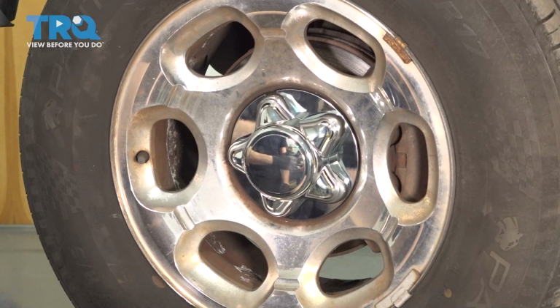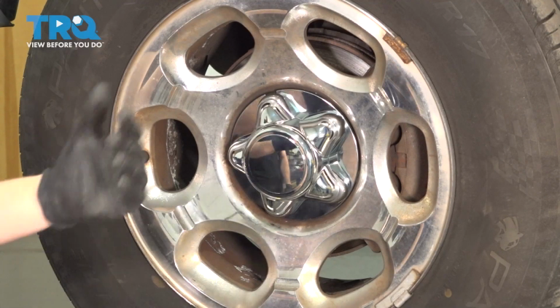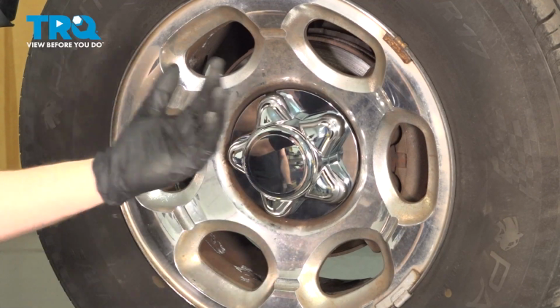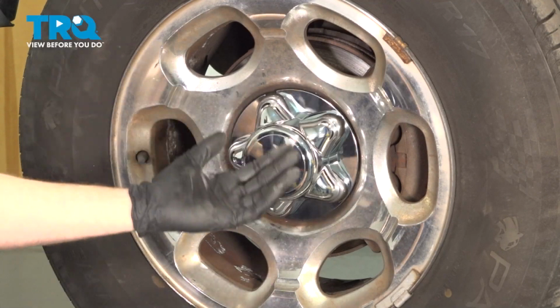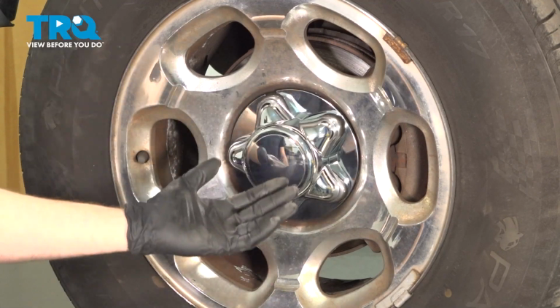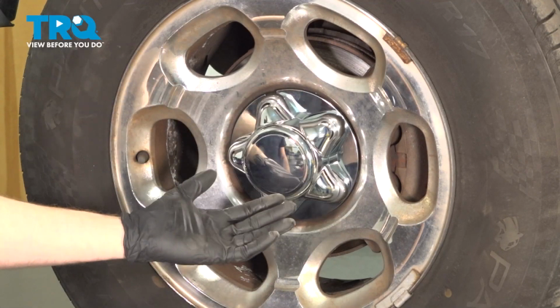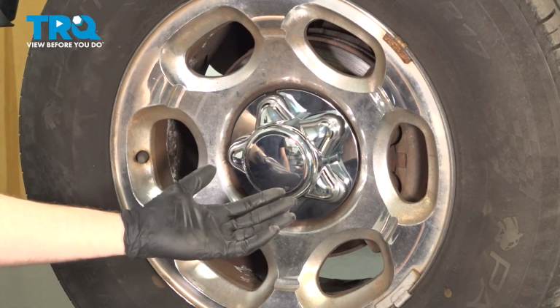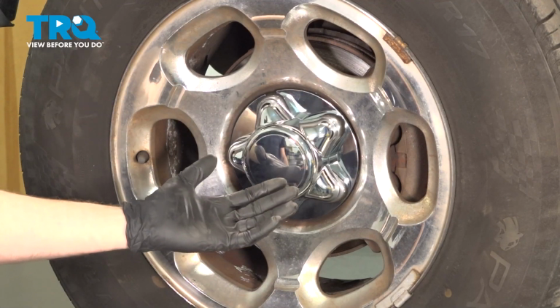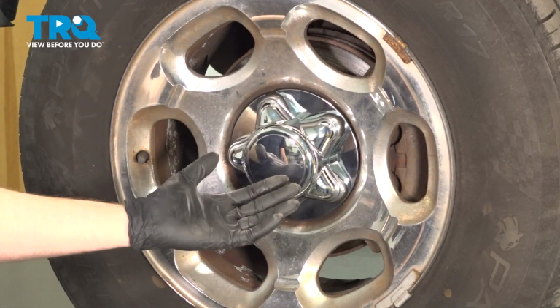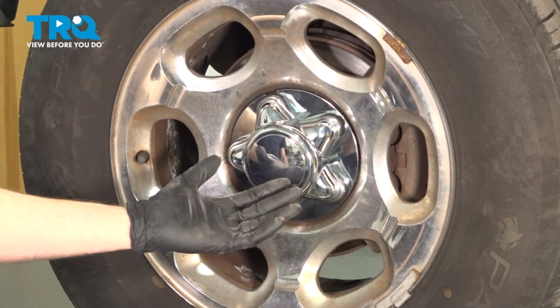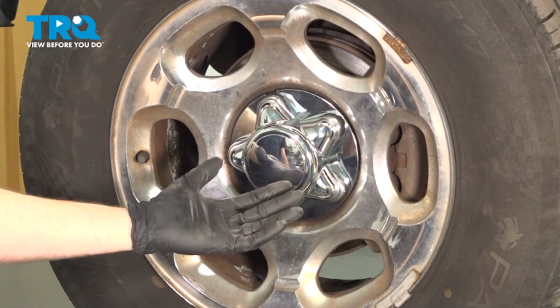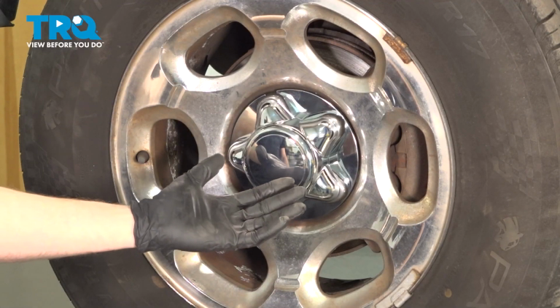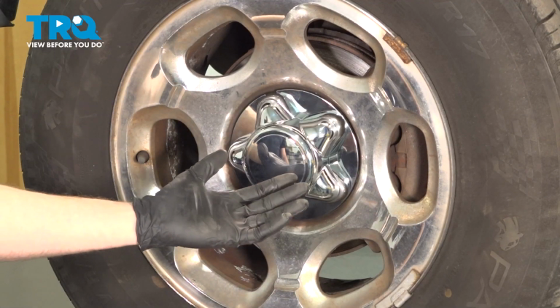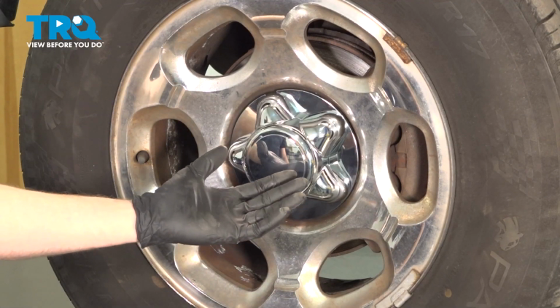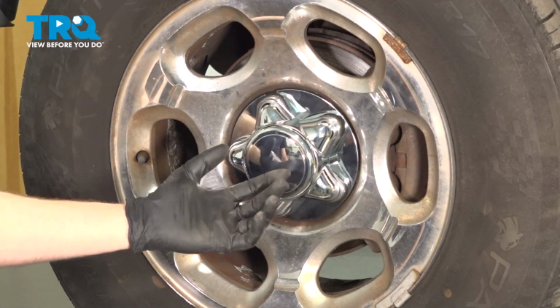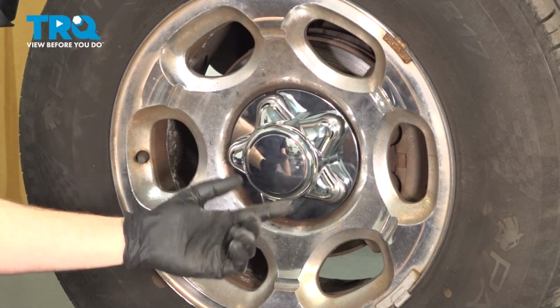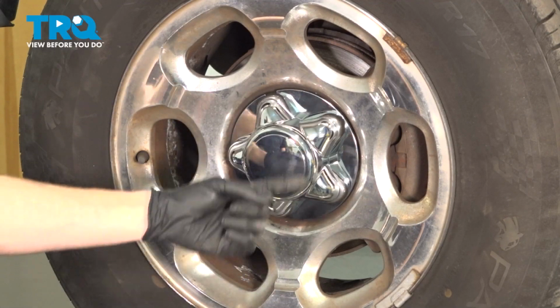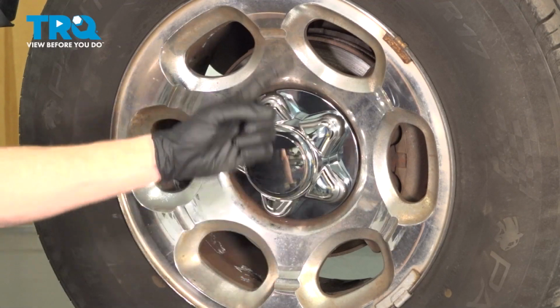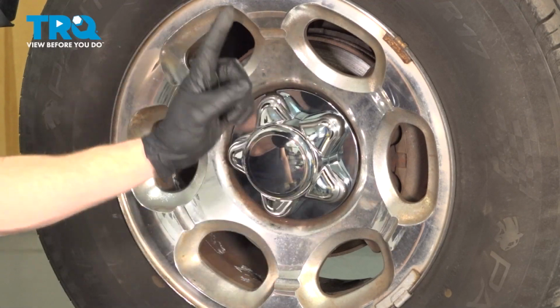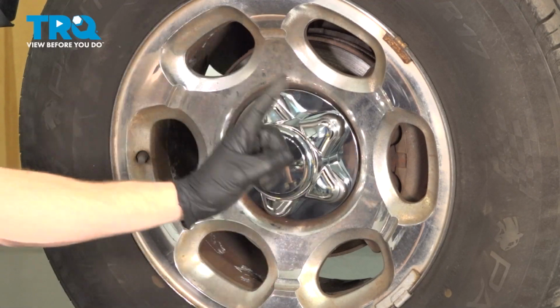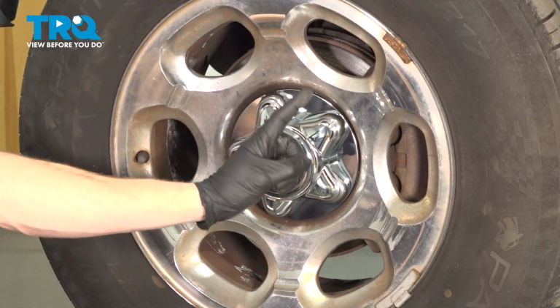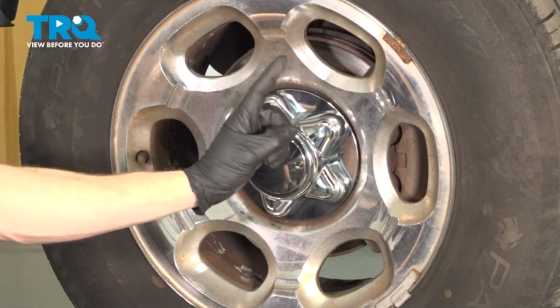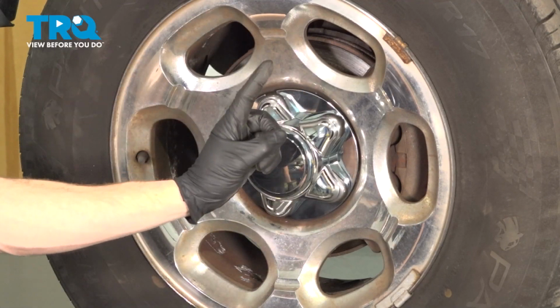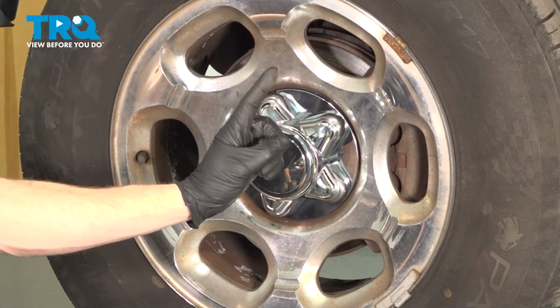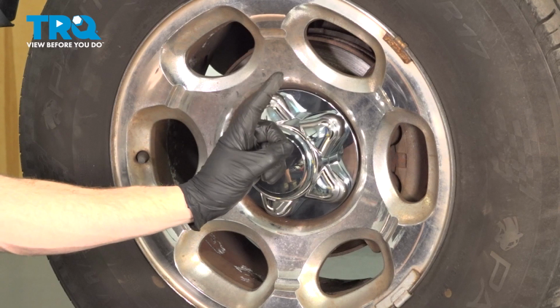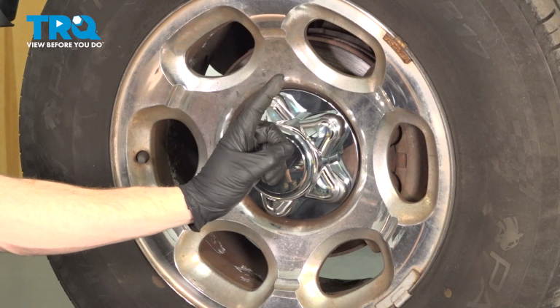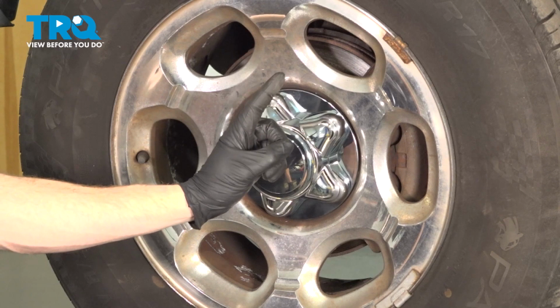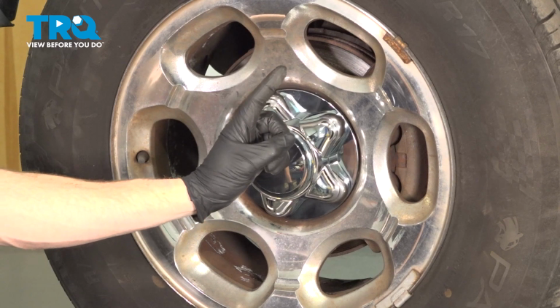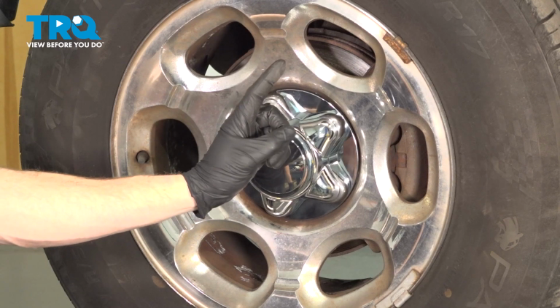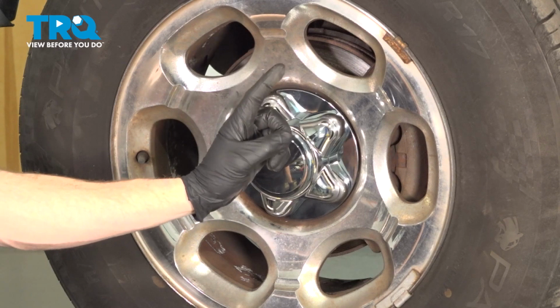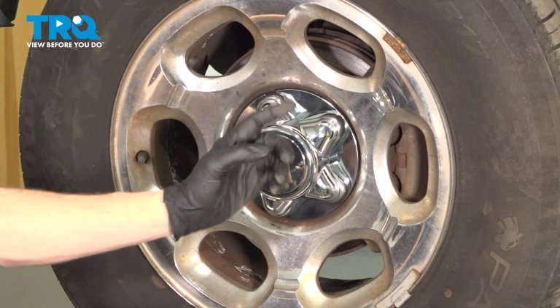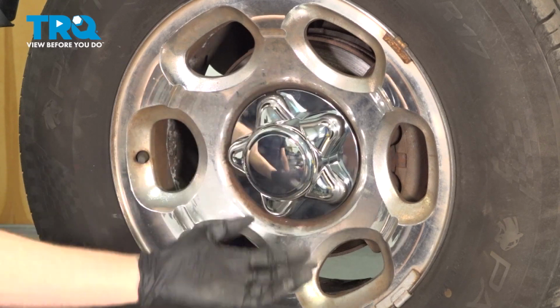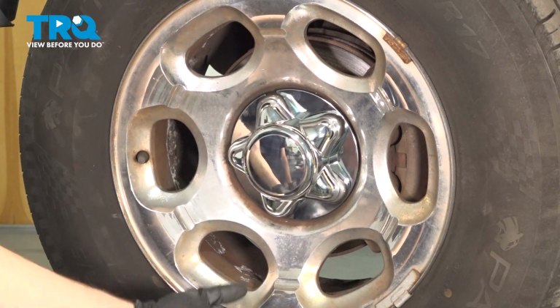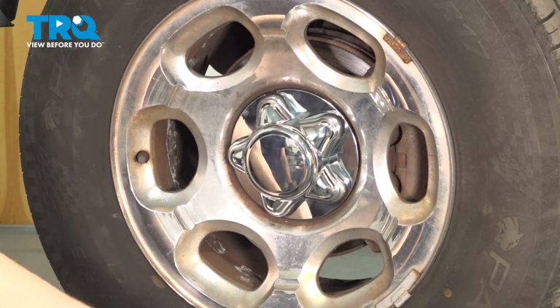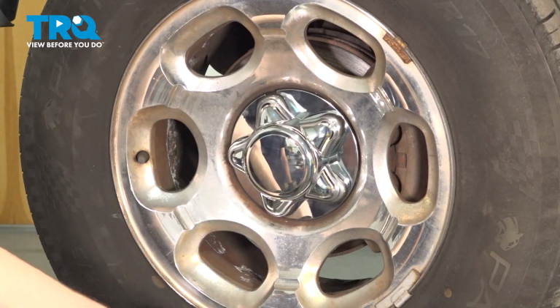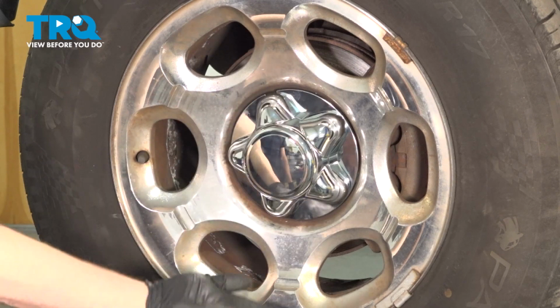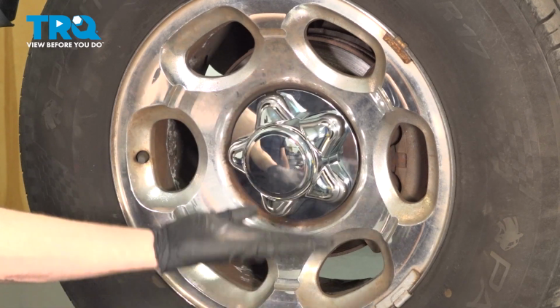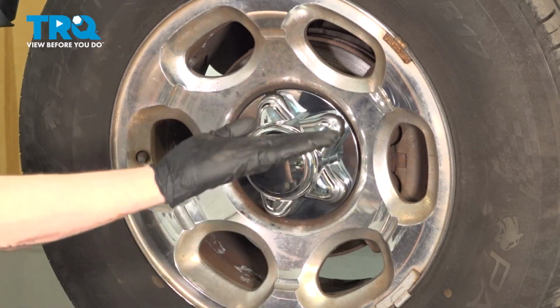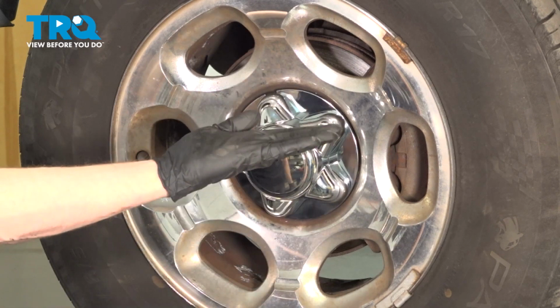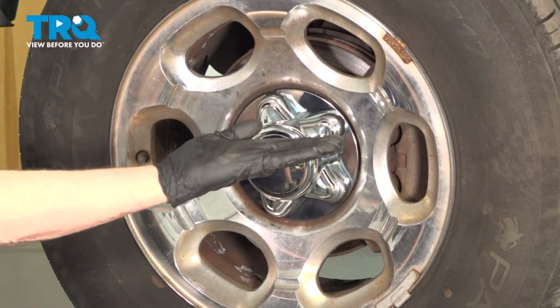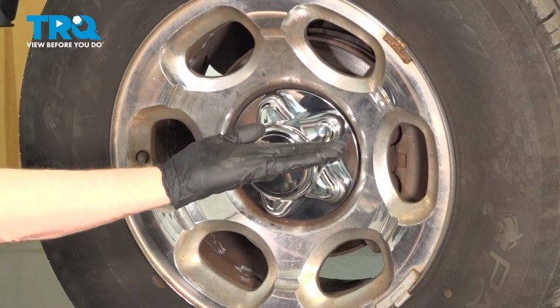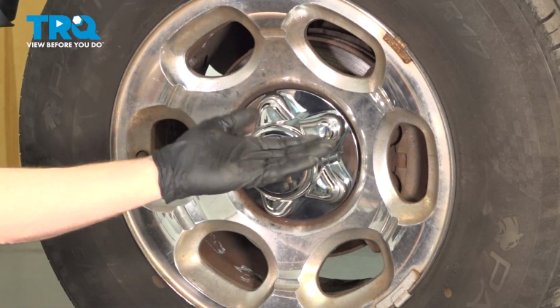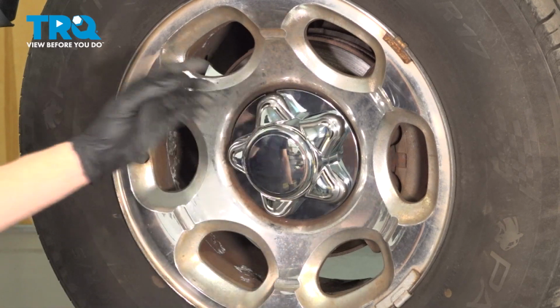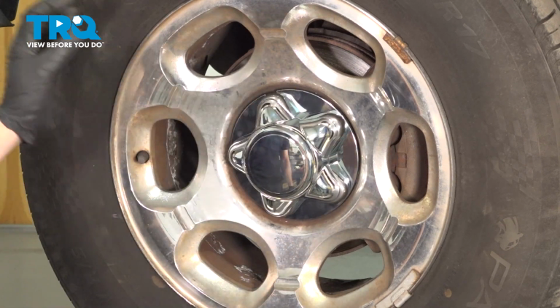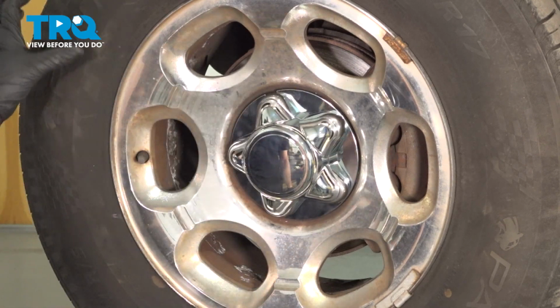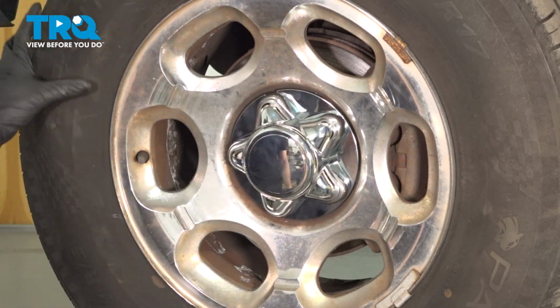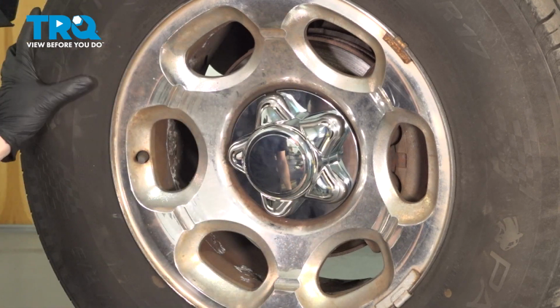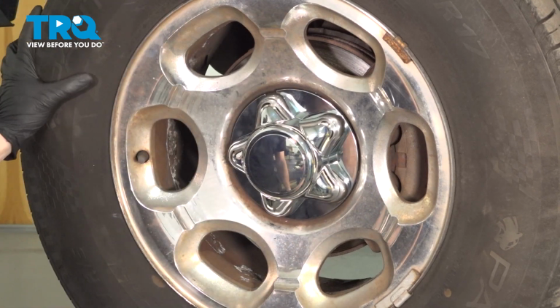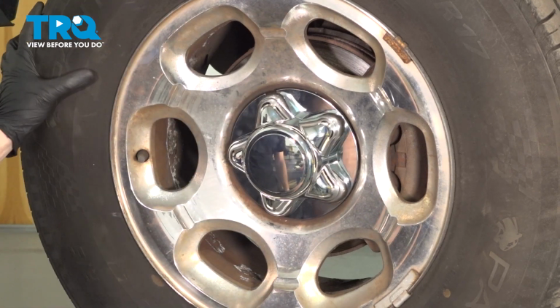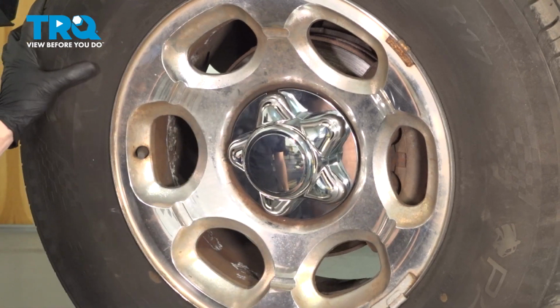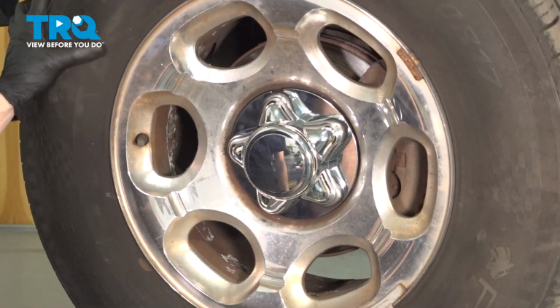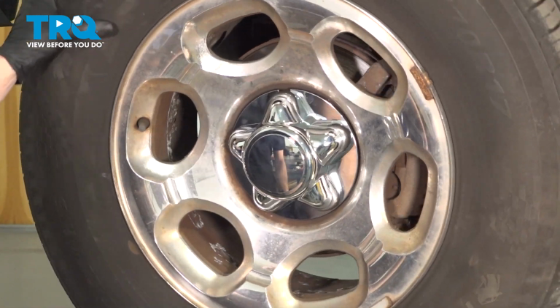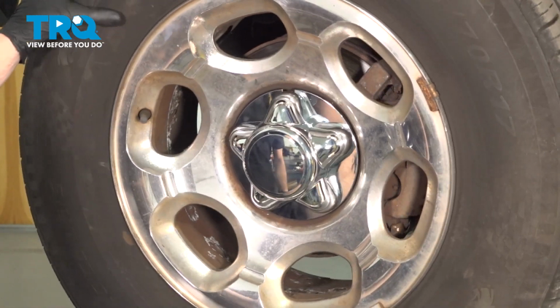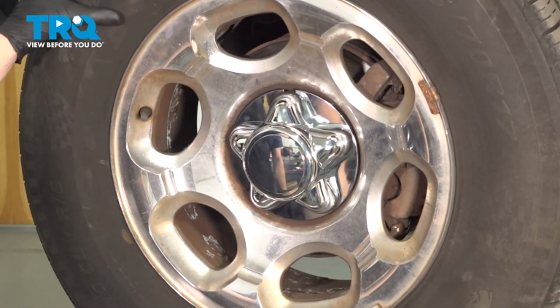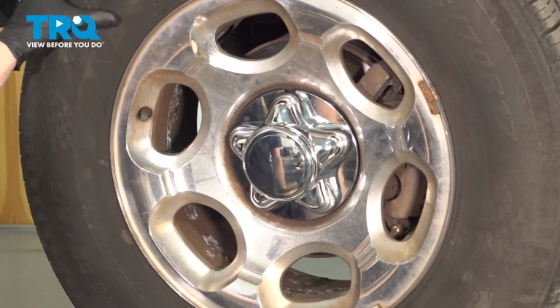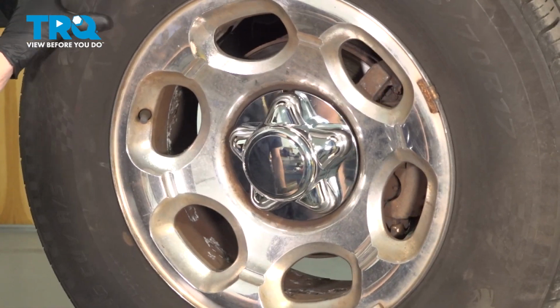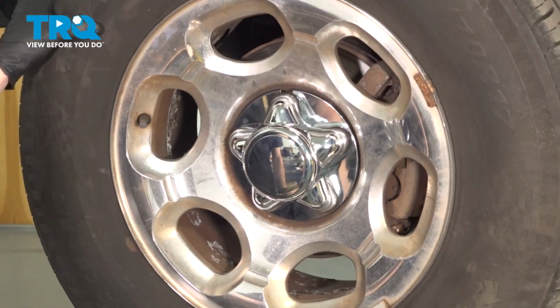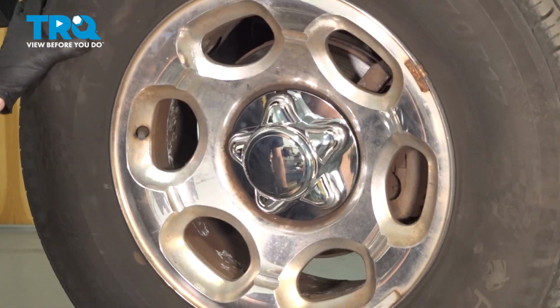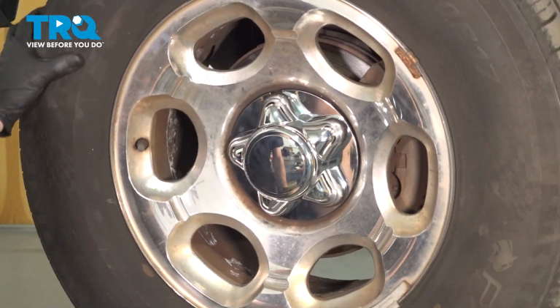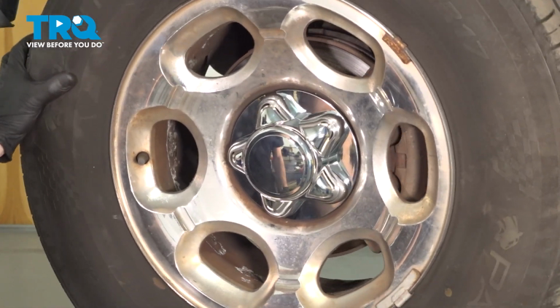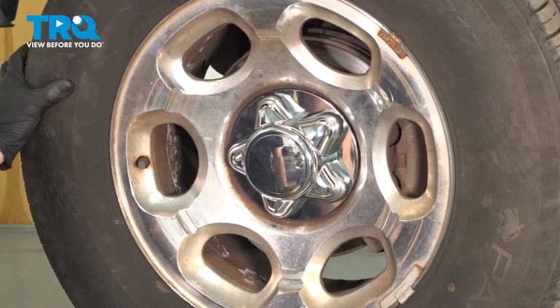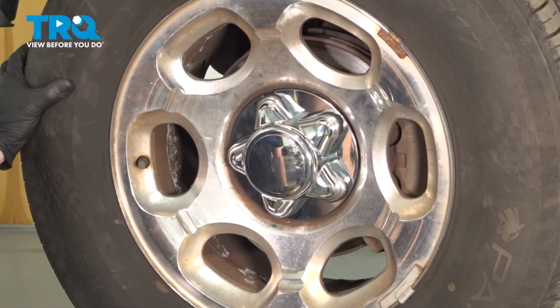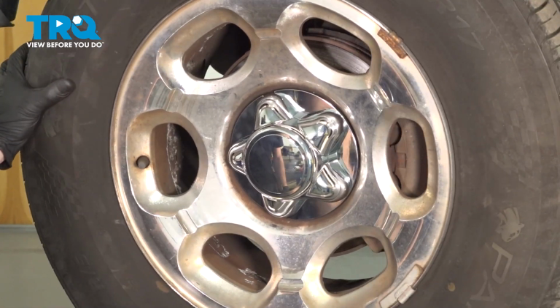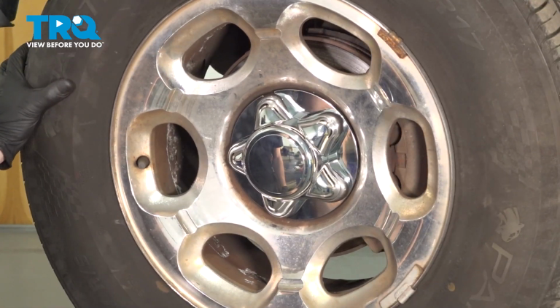Okay friends, let's get started on our job. The first thing you need to do is safely raise and support the front of the vehicle so the wheel's off the ground.